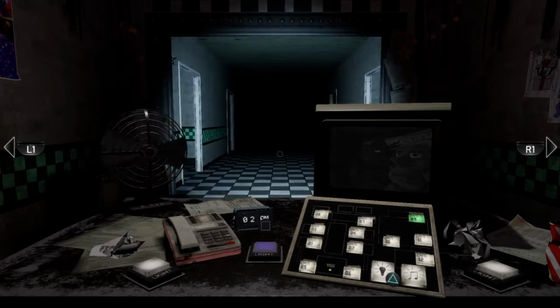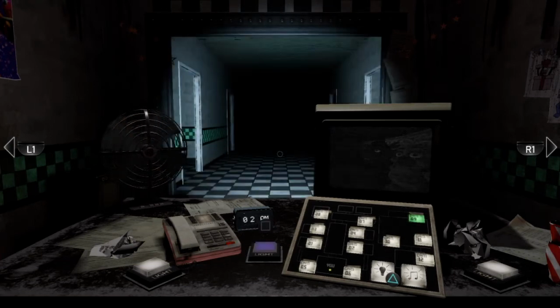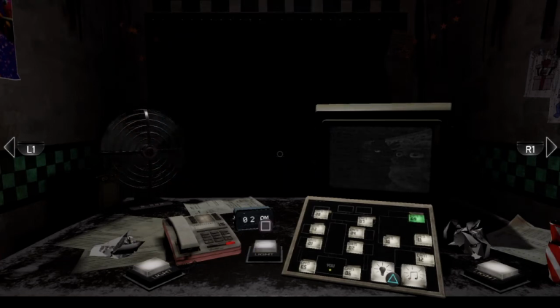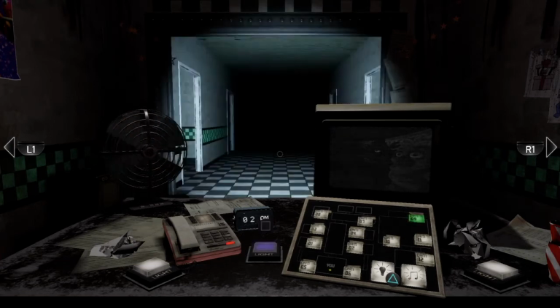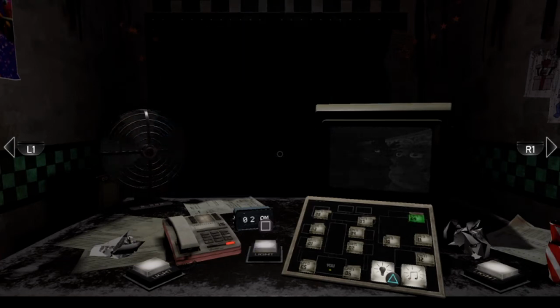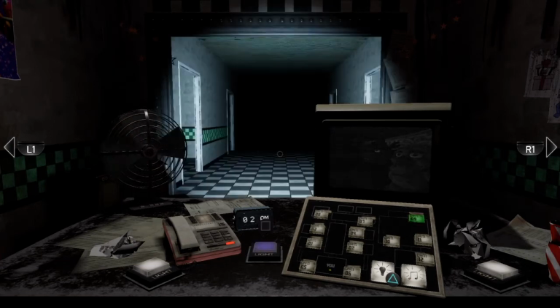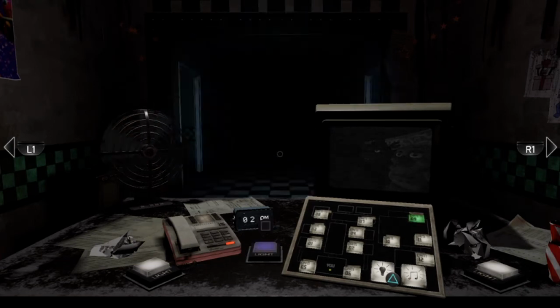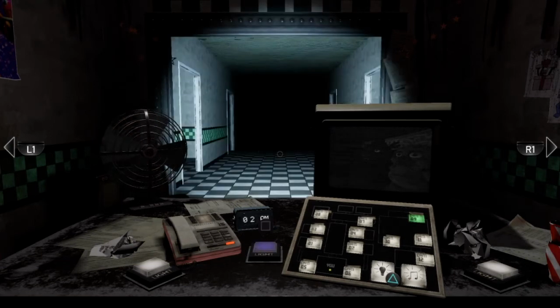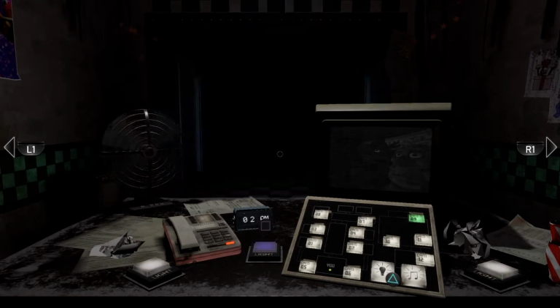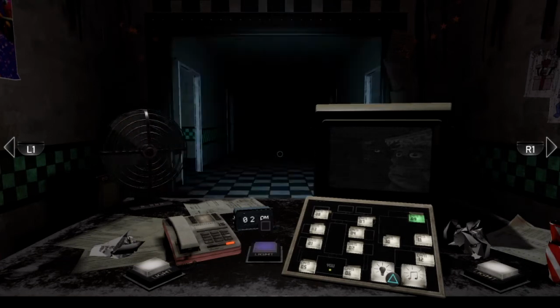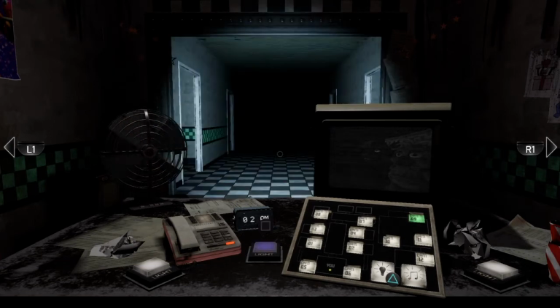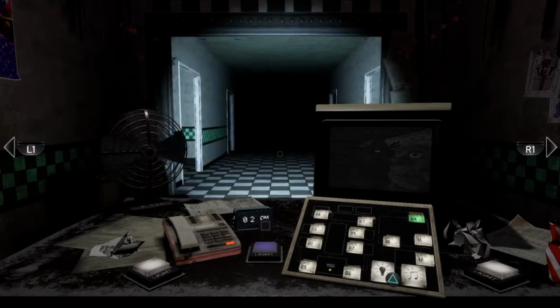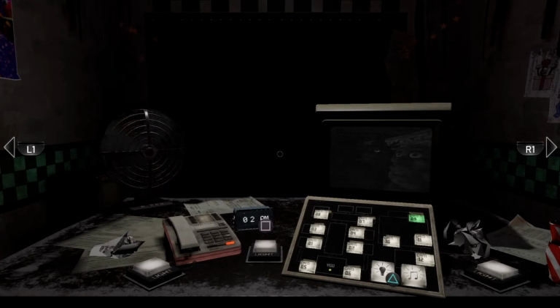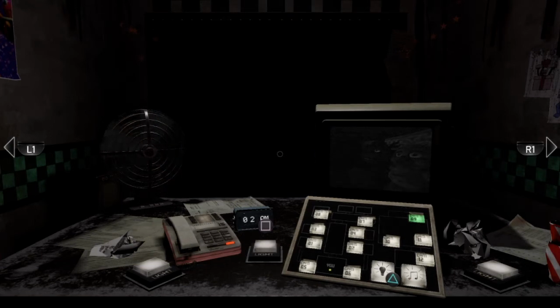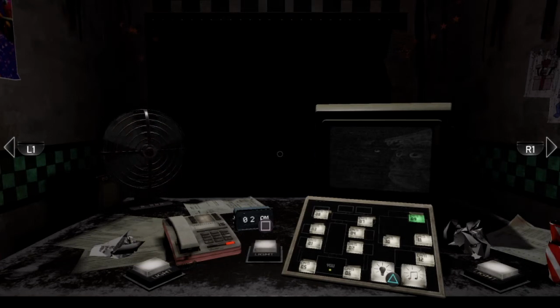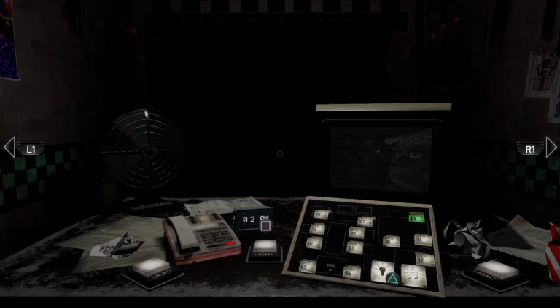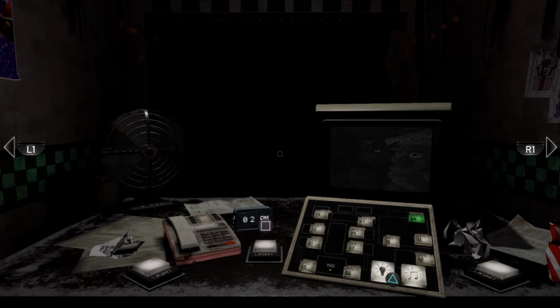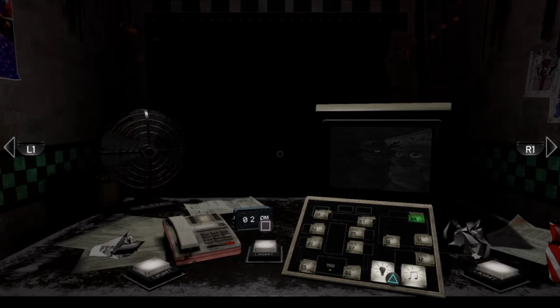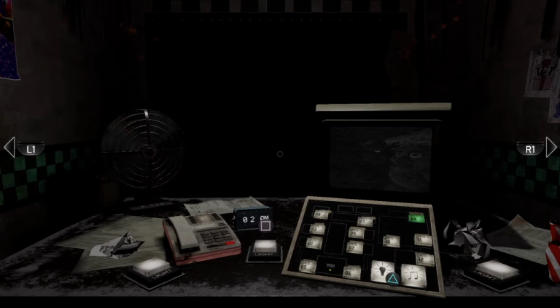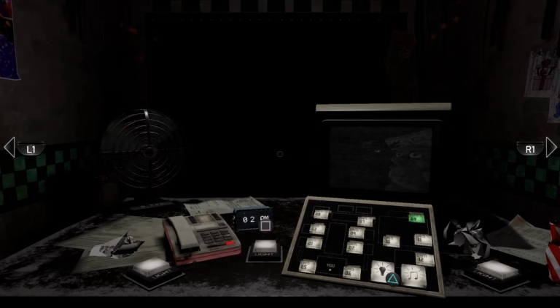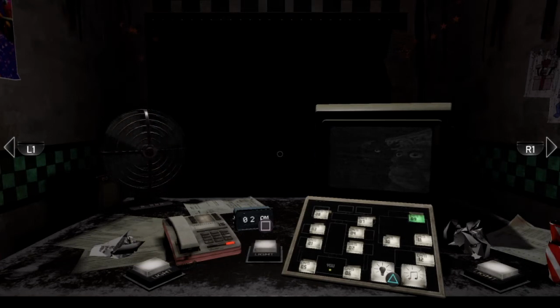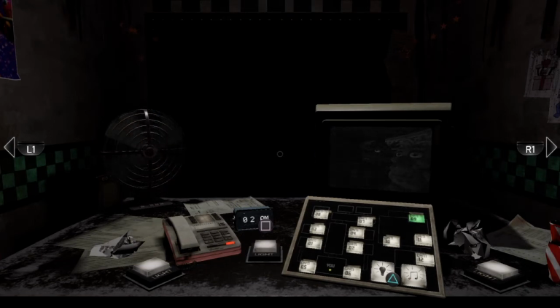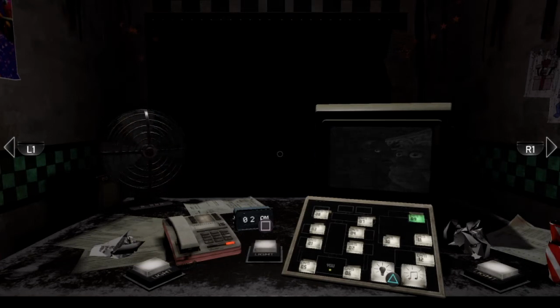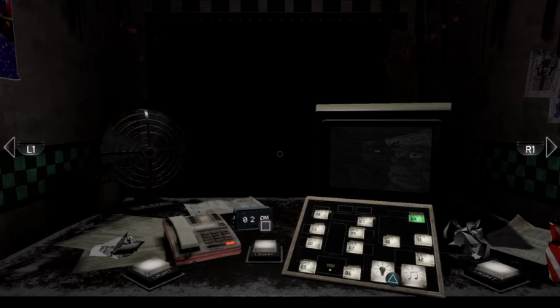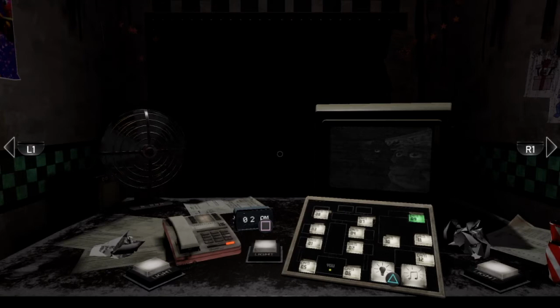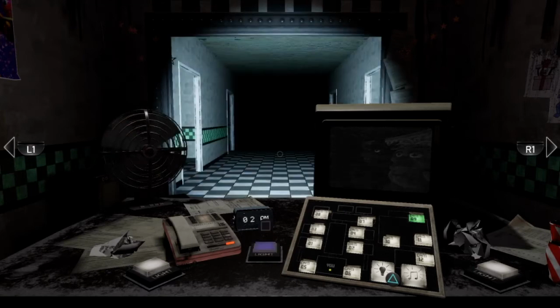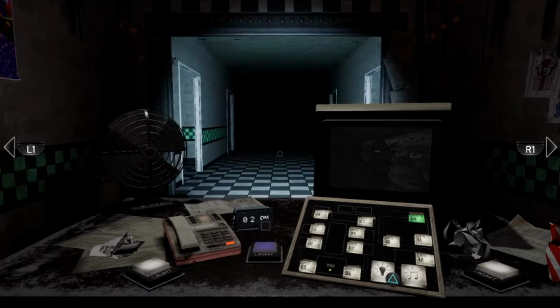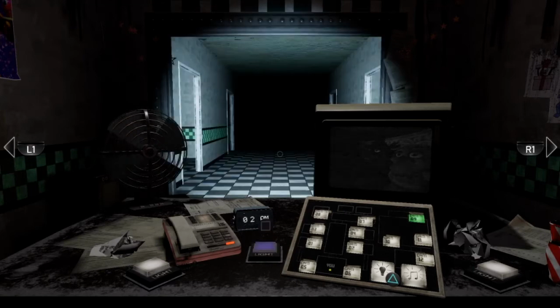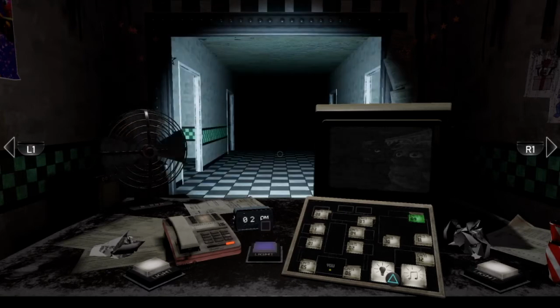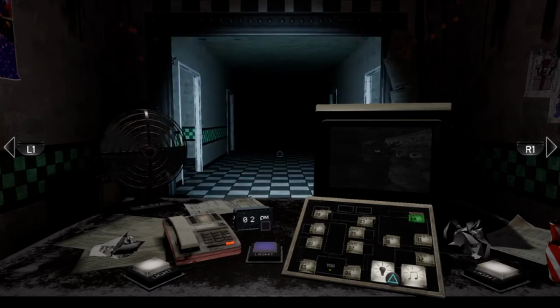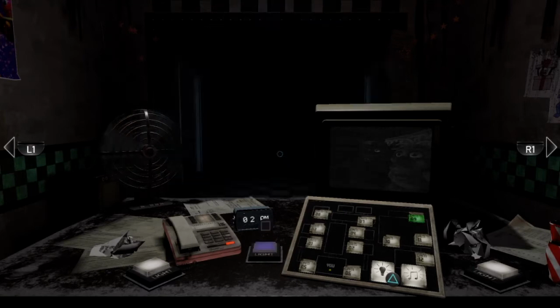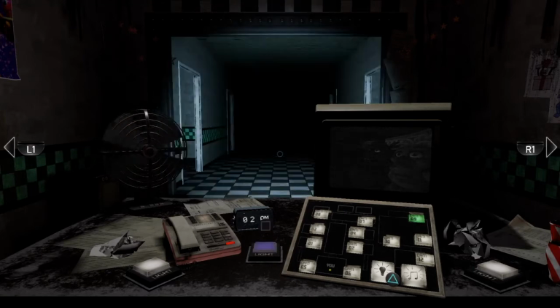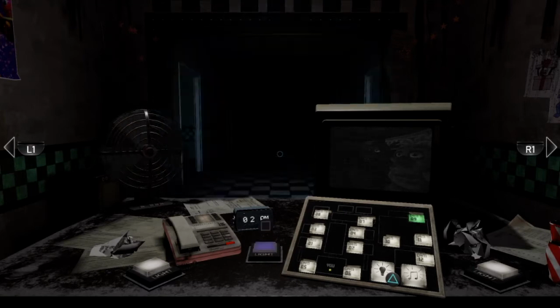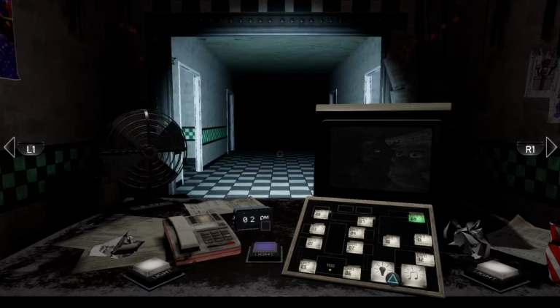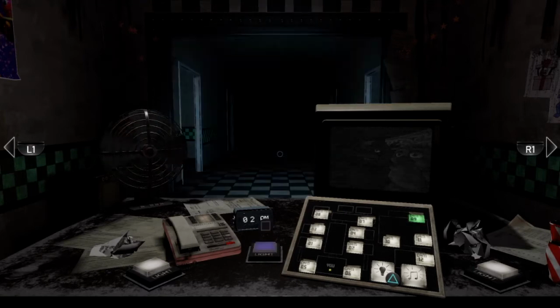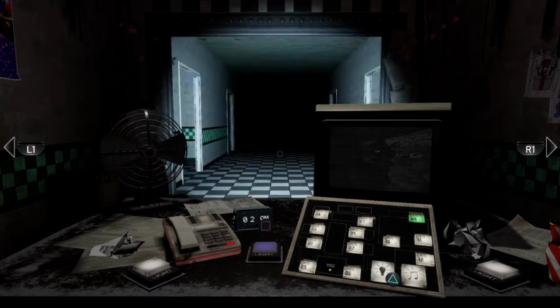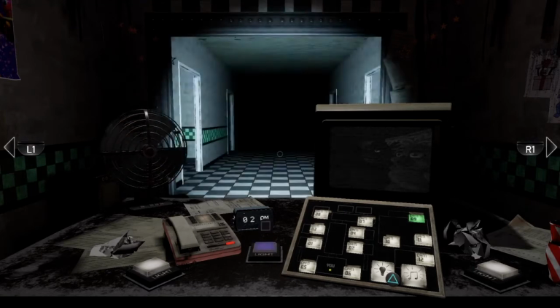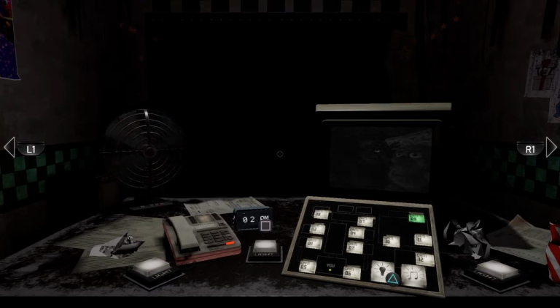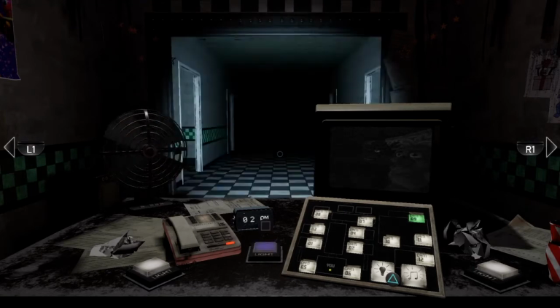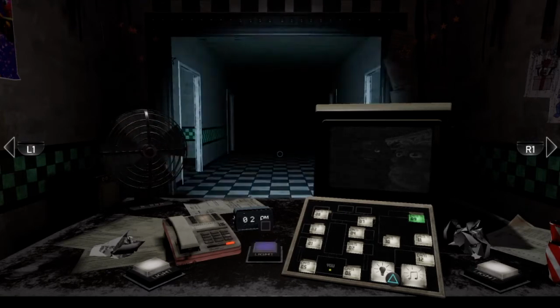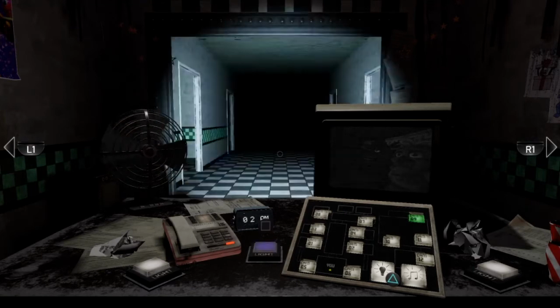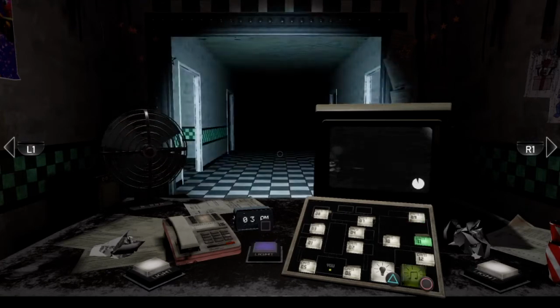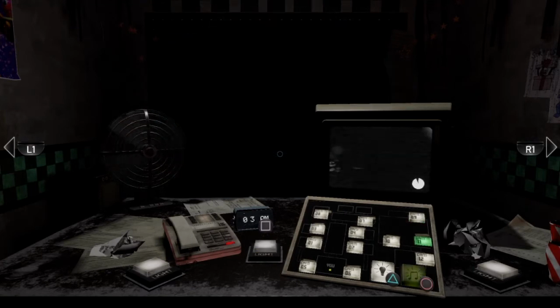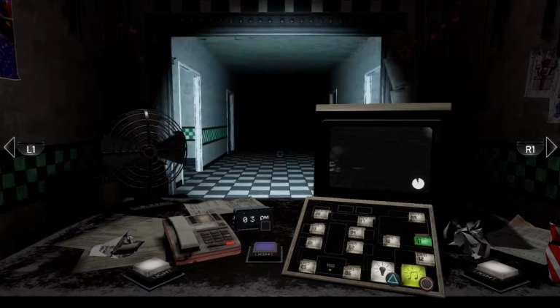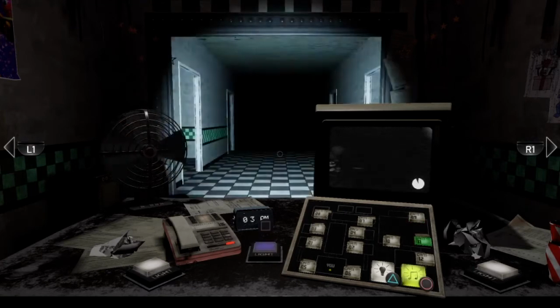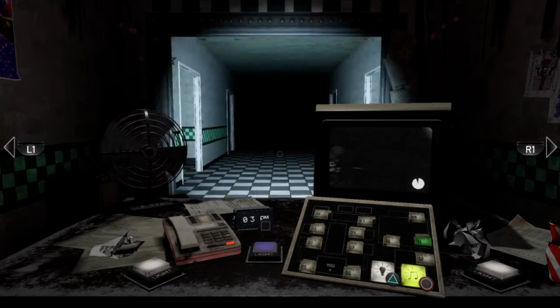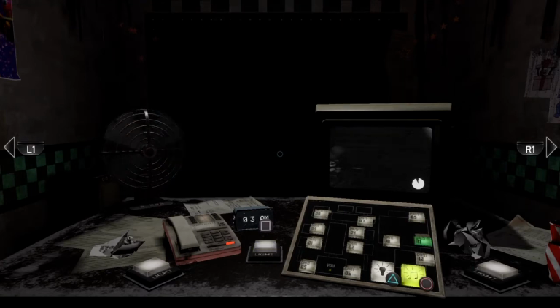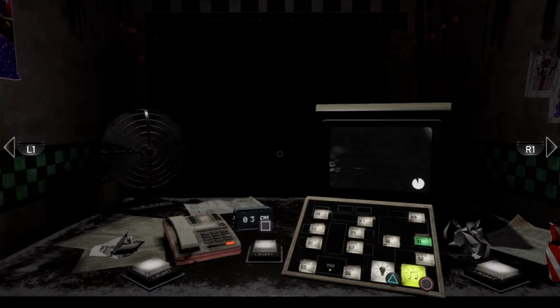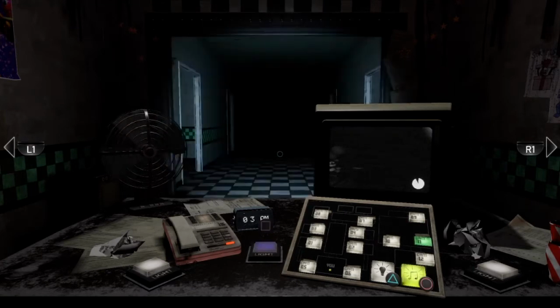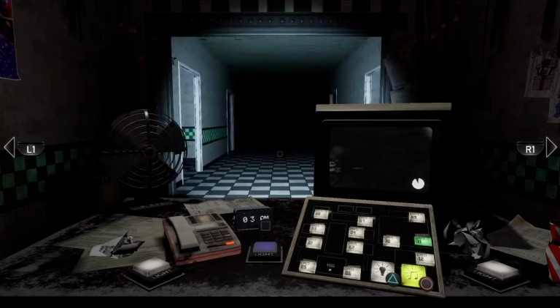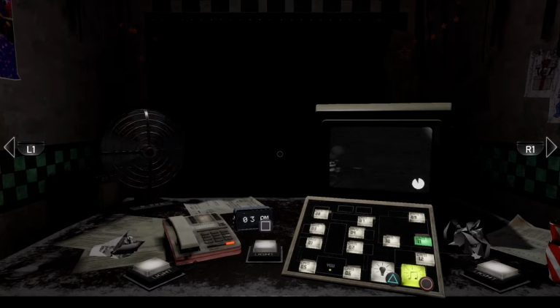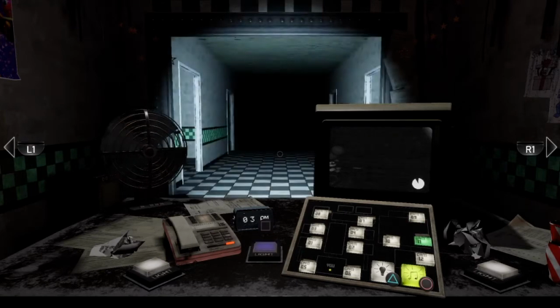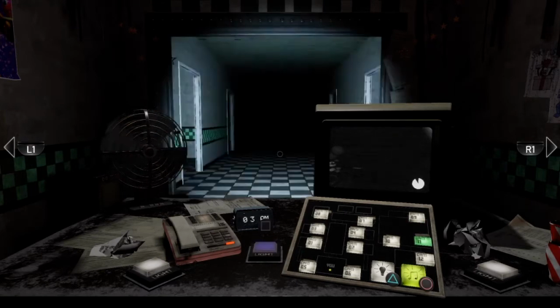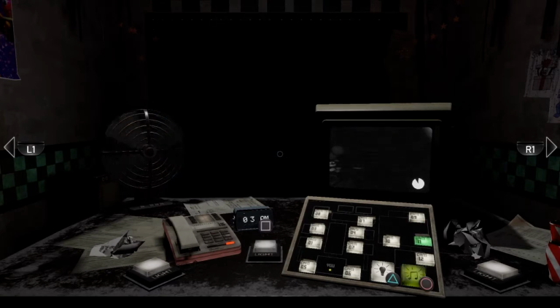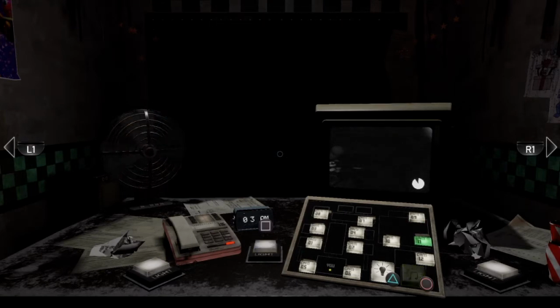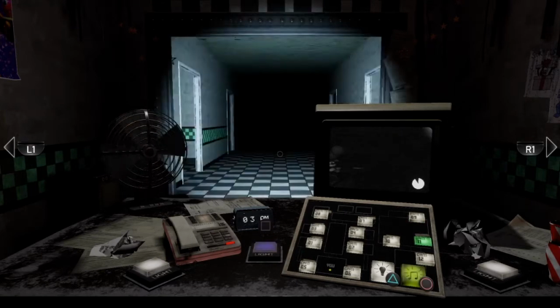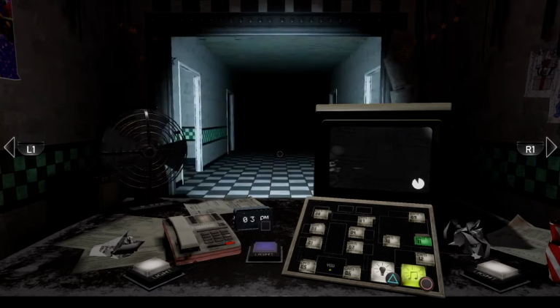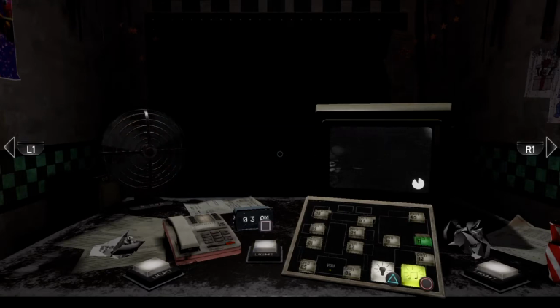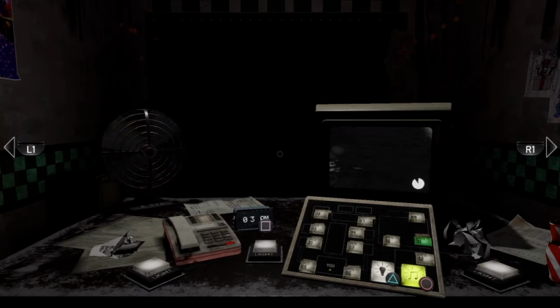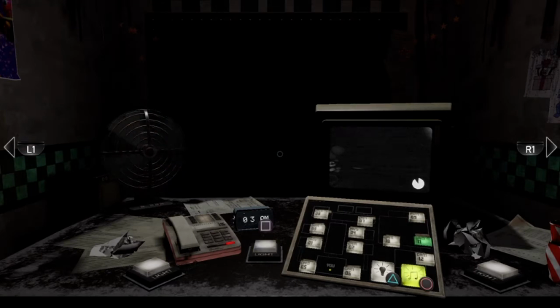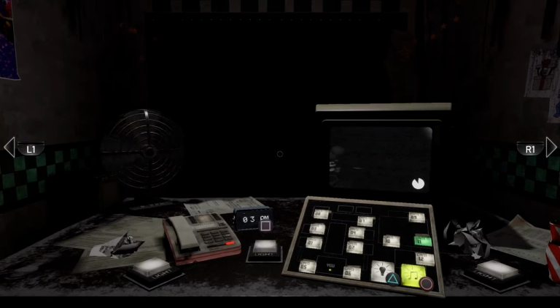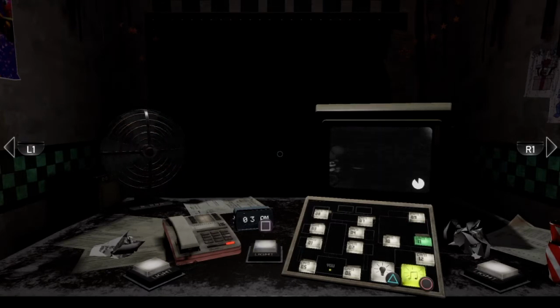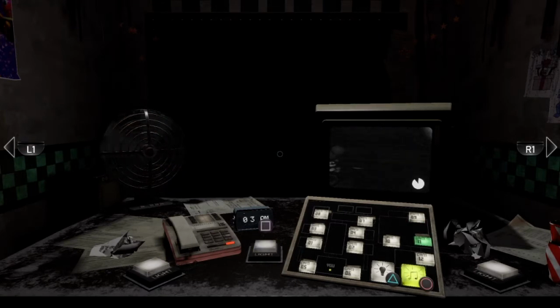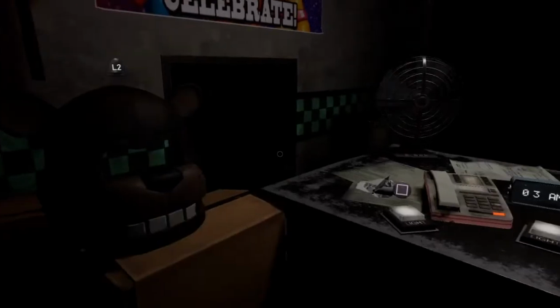We'll learn temporary solutions. Bonnie has moved, Bonnie has moved! And he'll wander back out. Chica's gone as well.